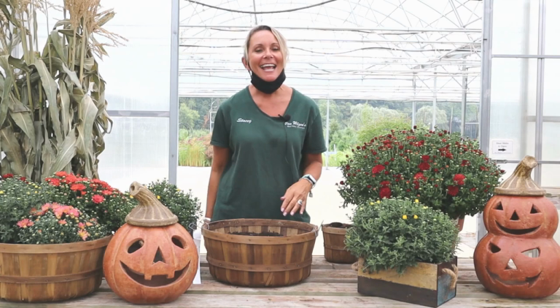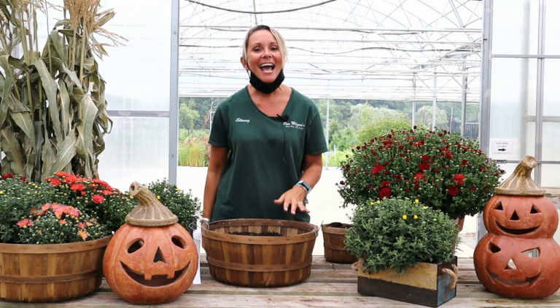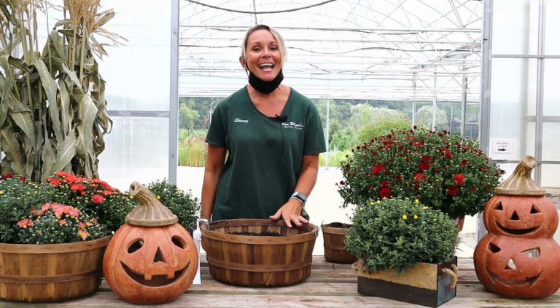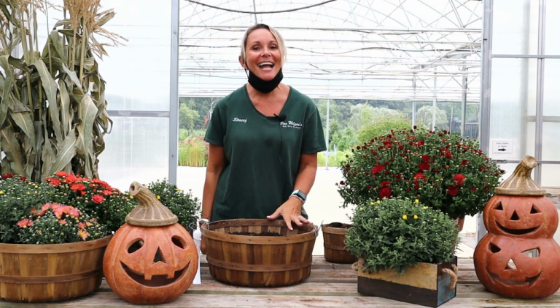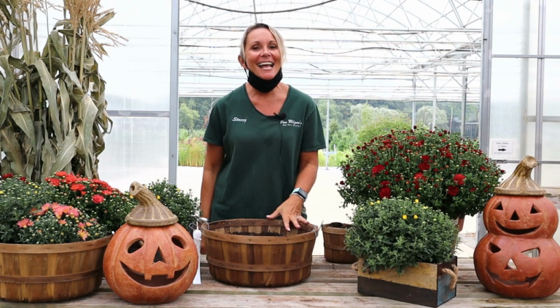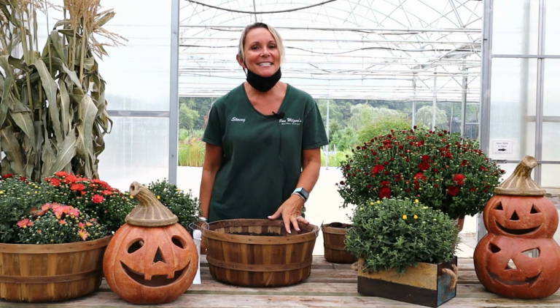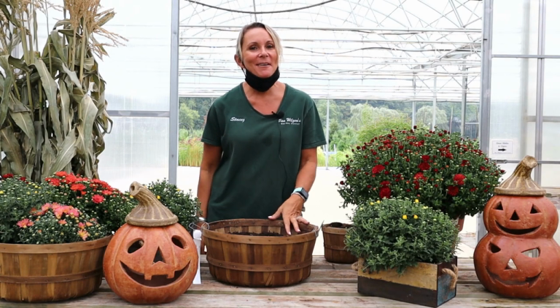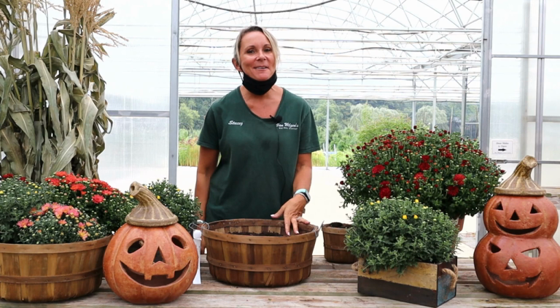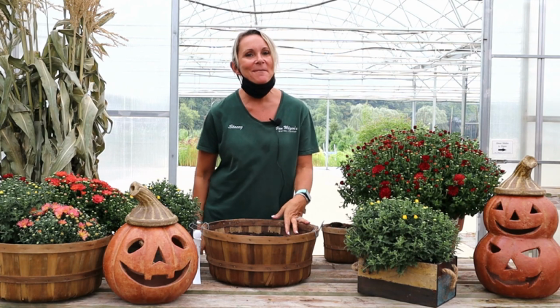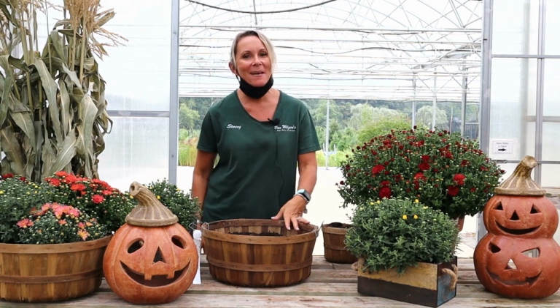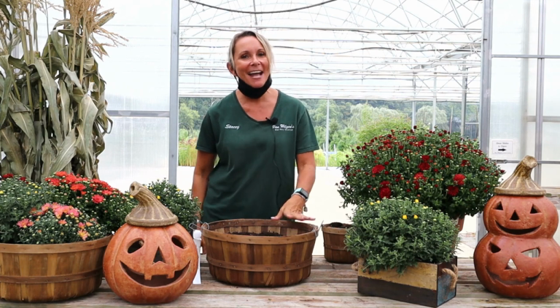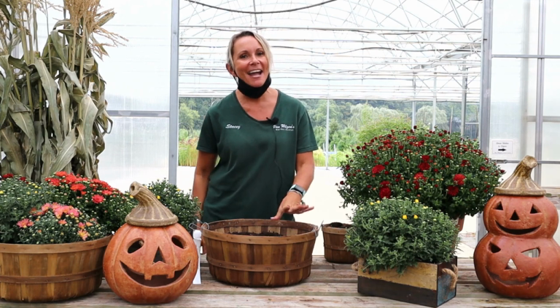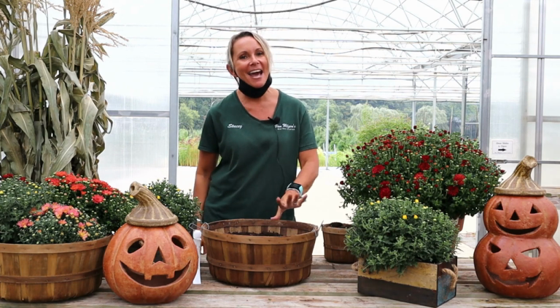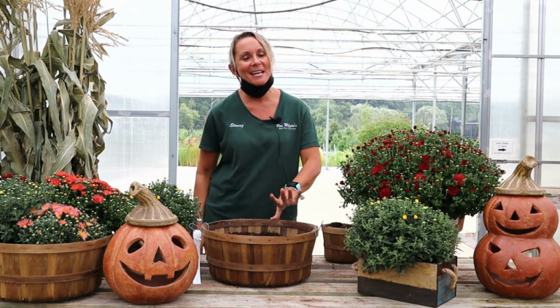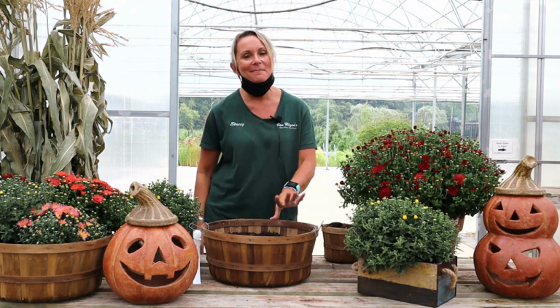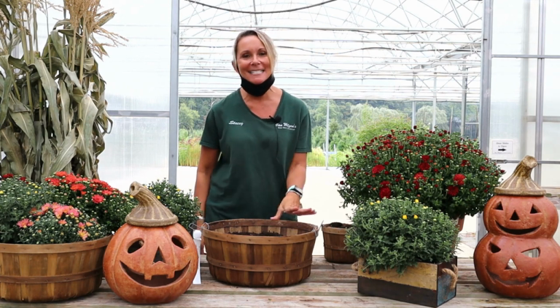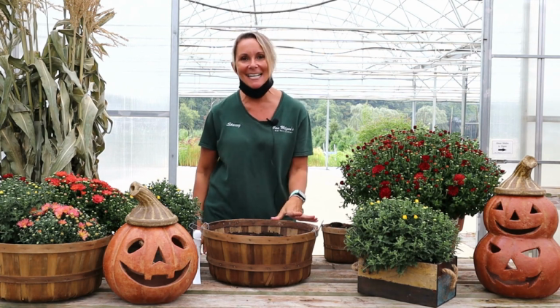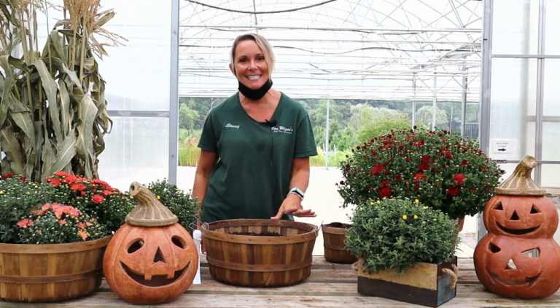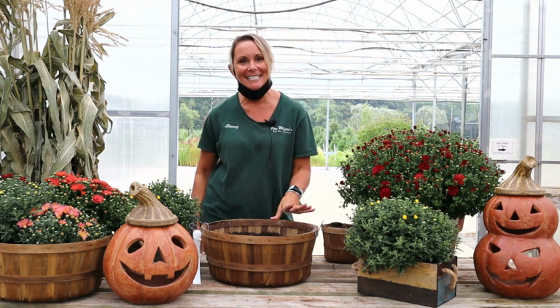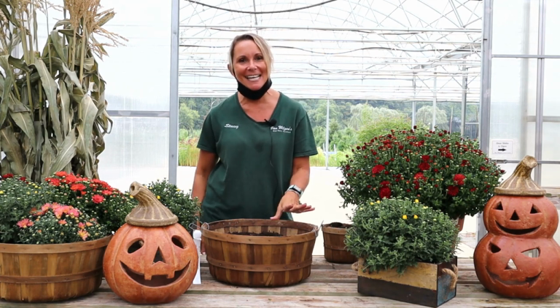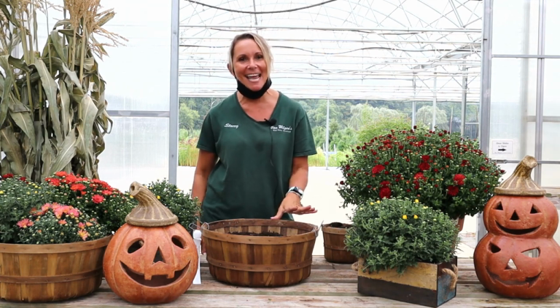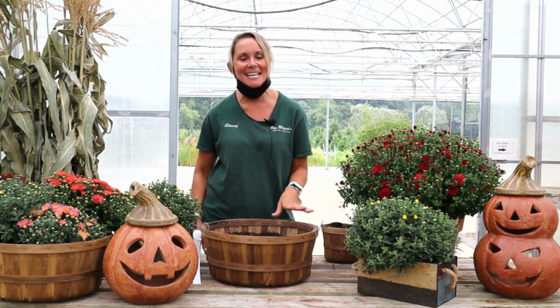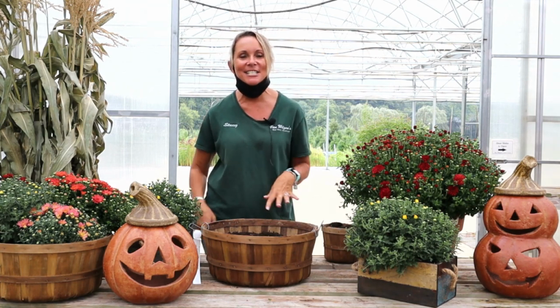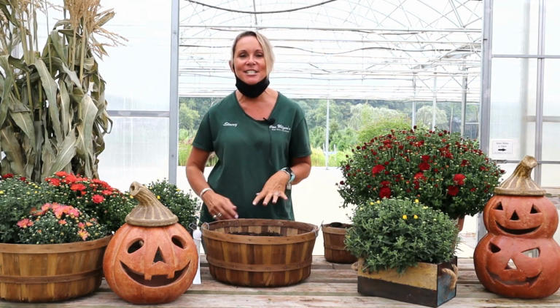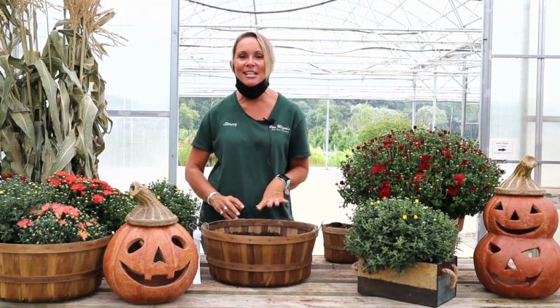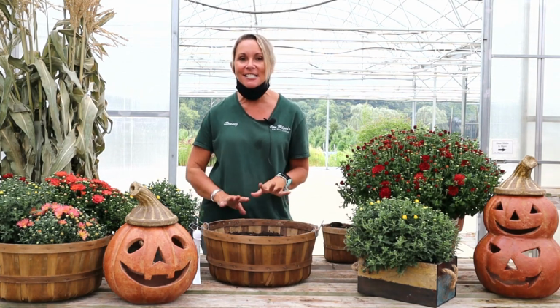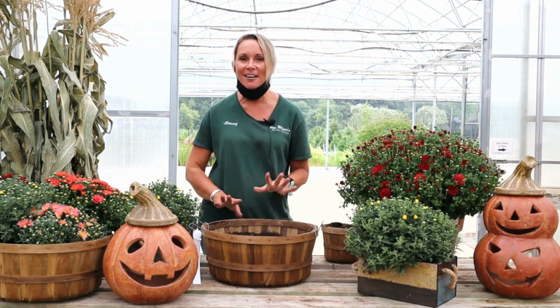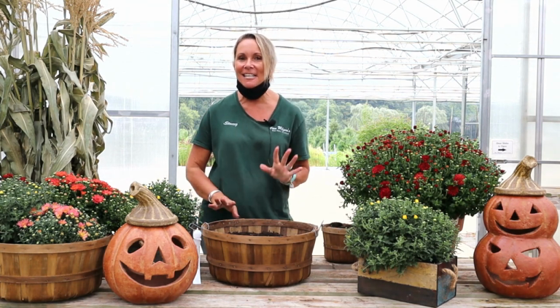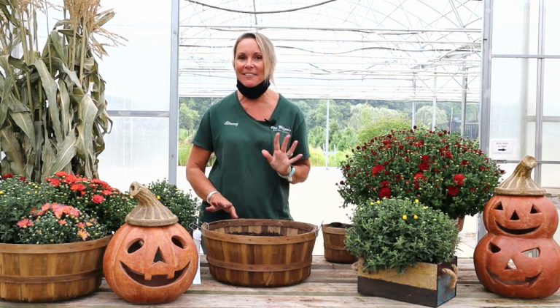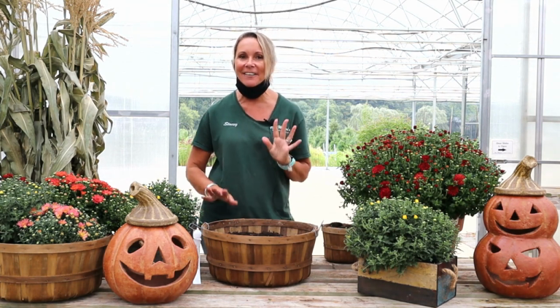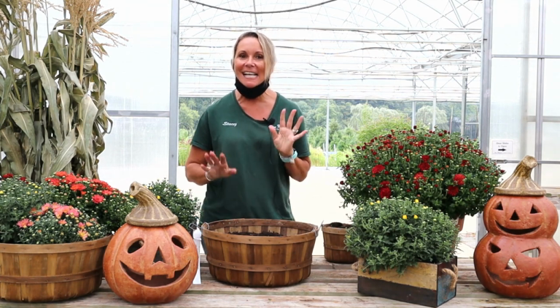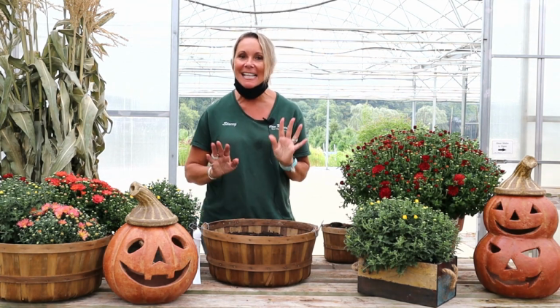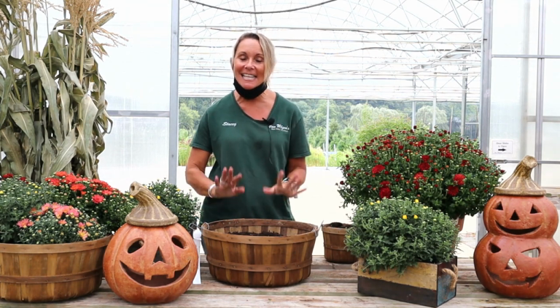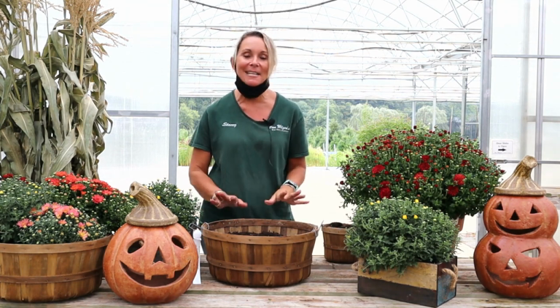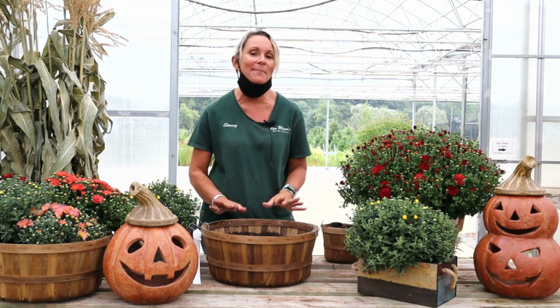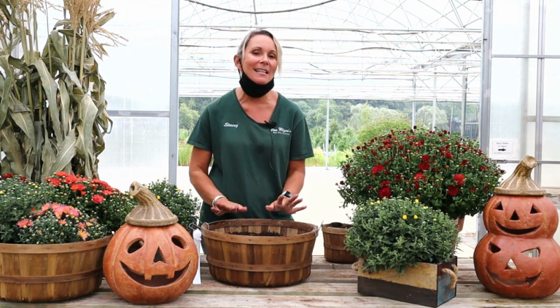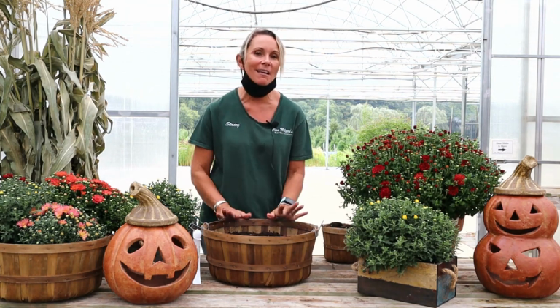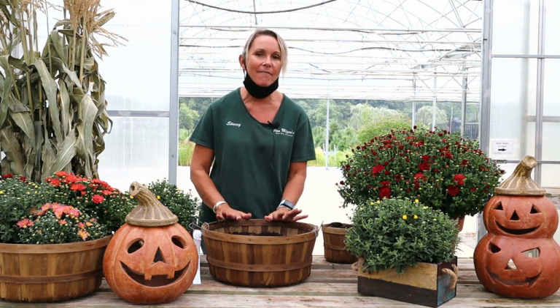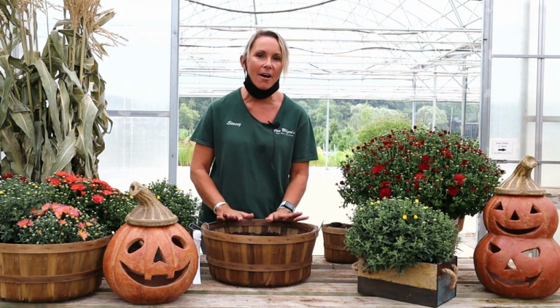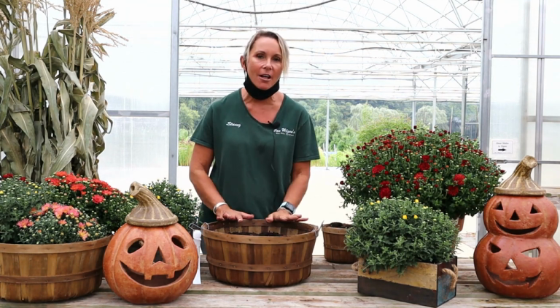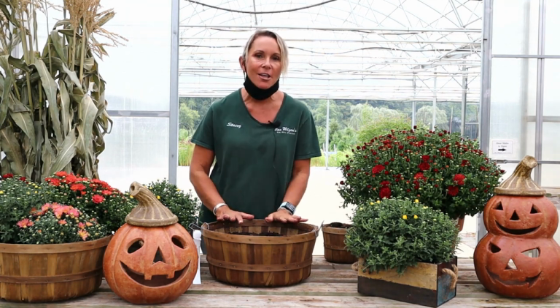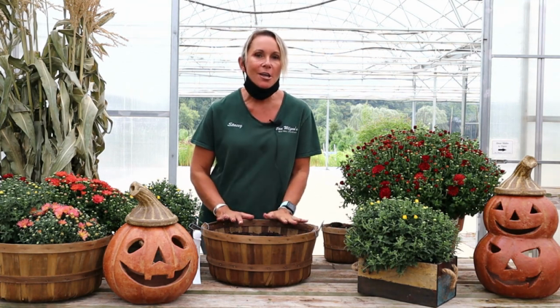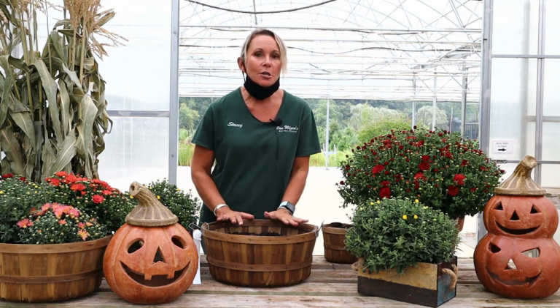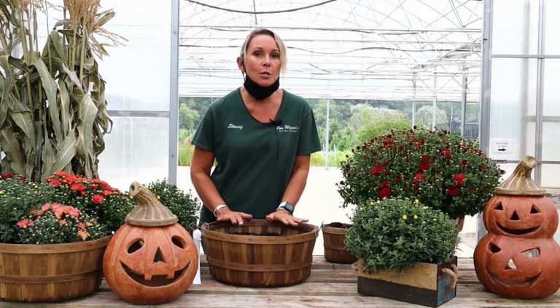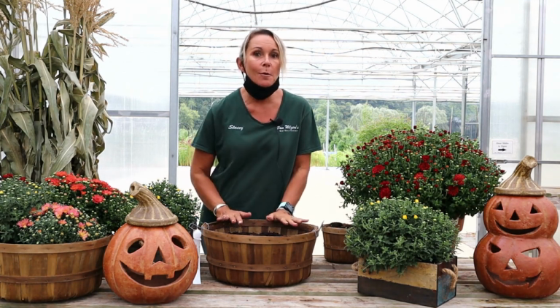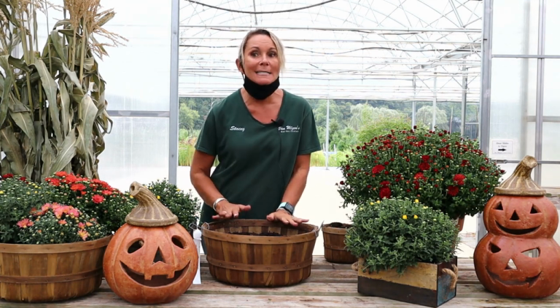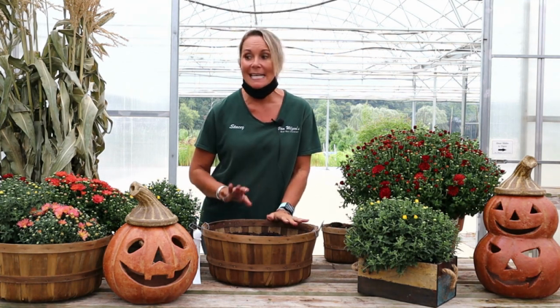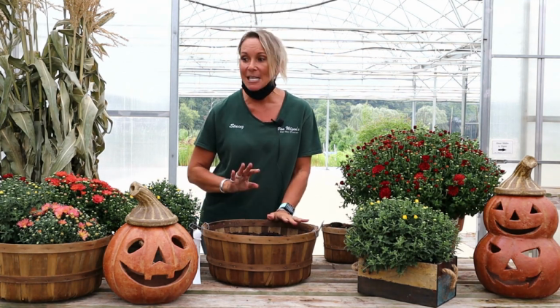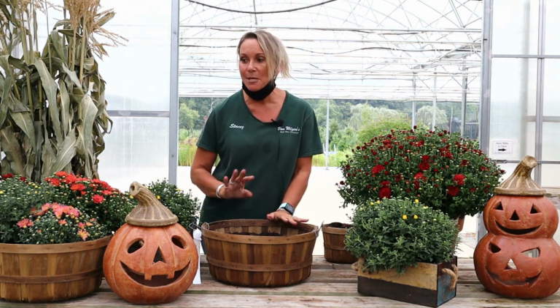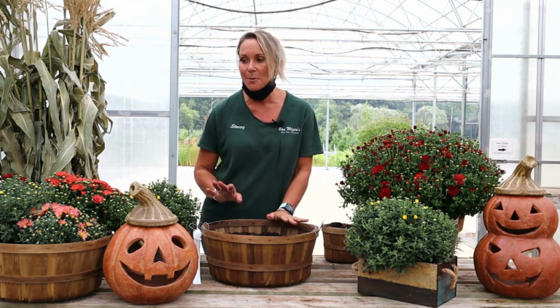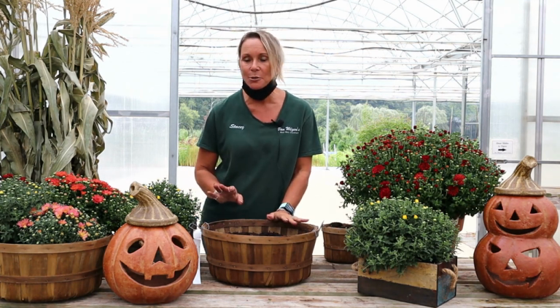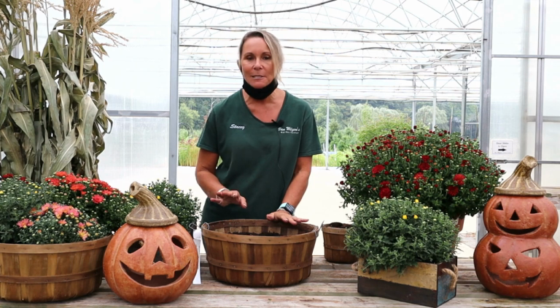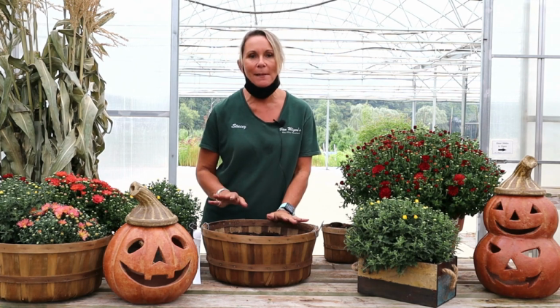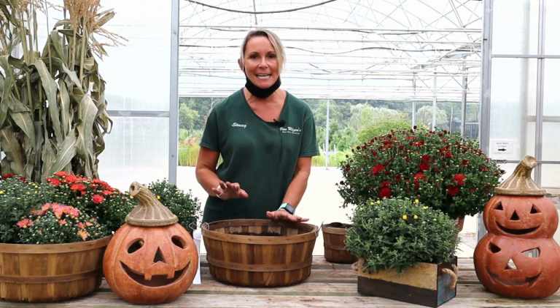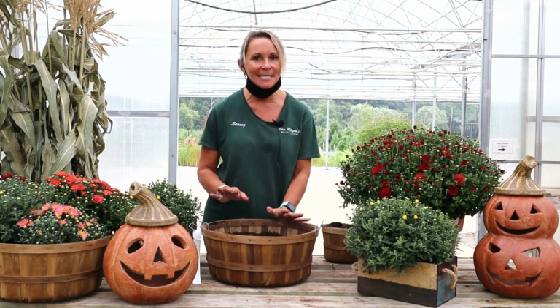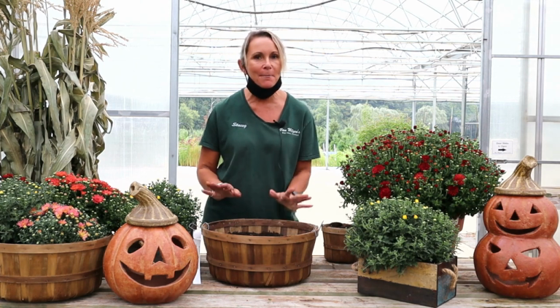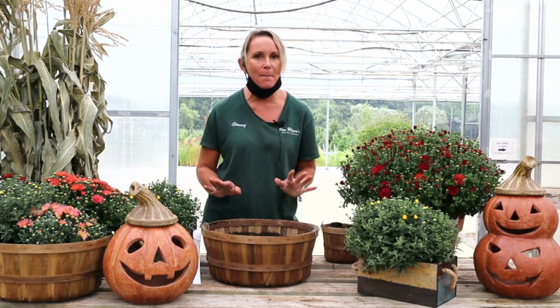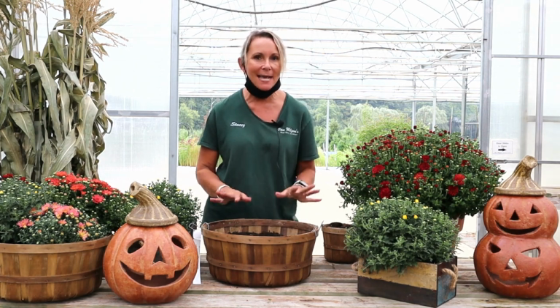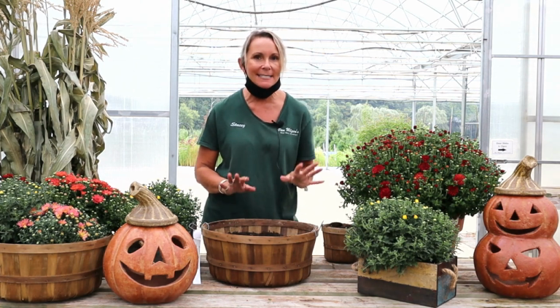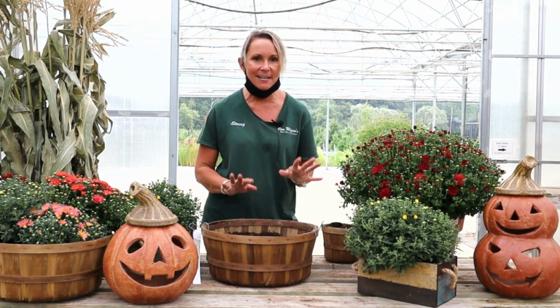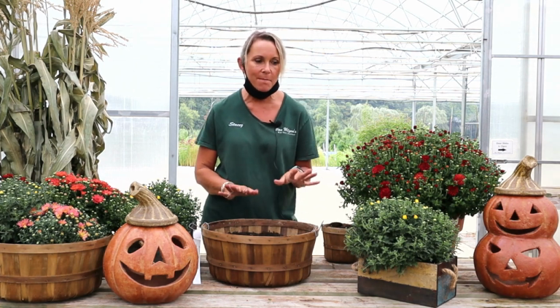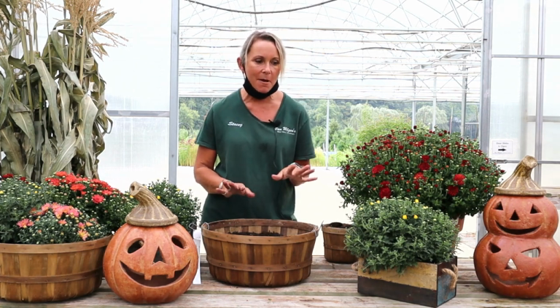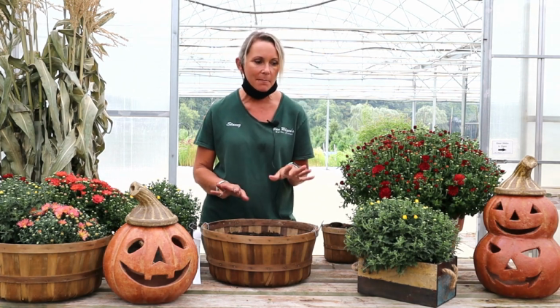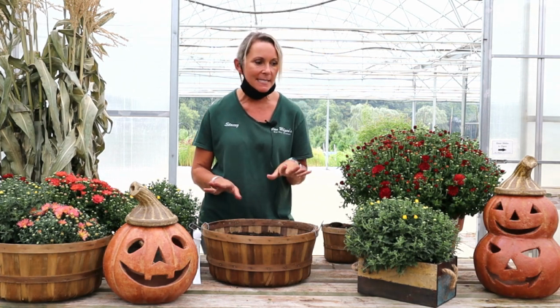Hi guys, welcome back. I'm Stacey and it's just starting to feel a little bit like fall, so I was in the mood to plant up a basket of mums.